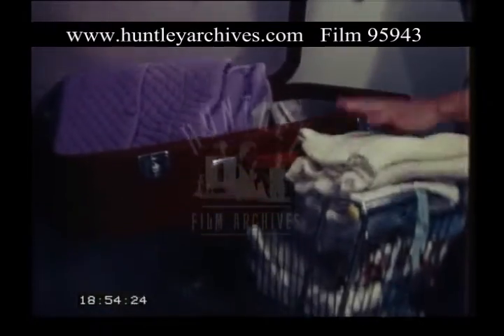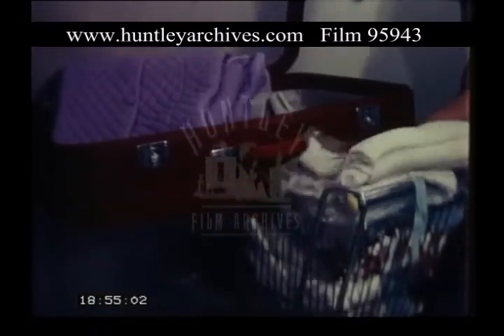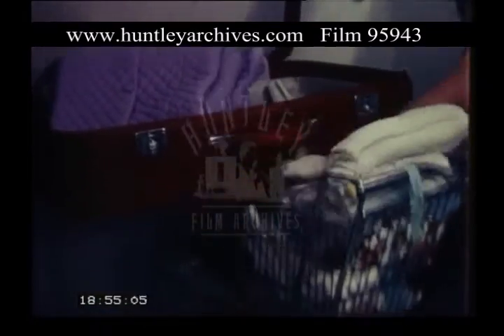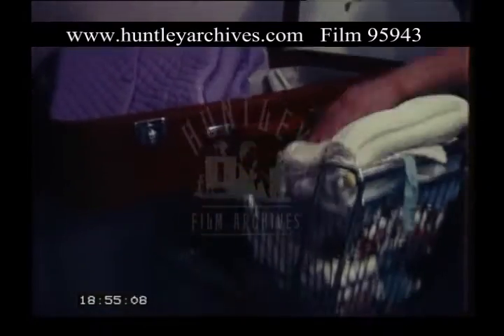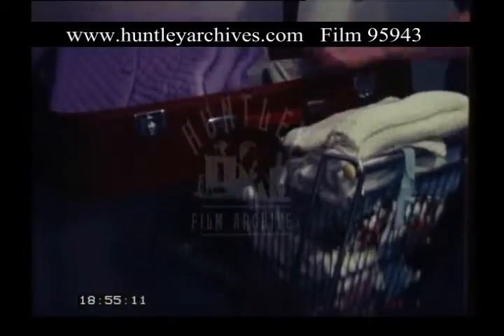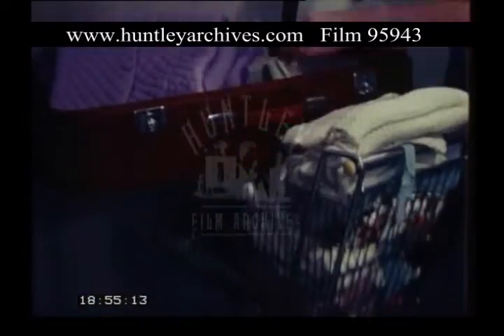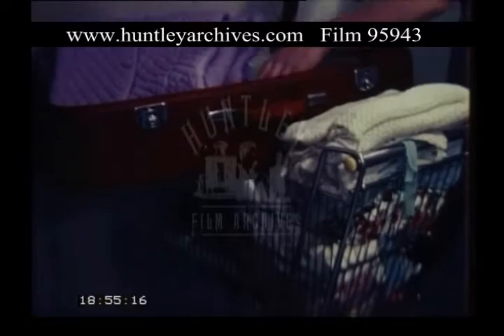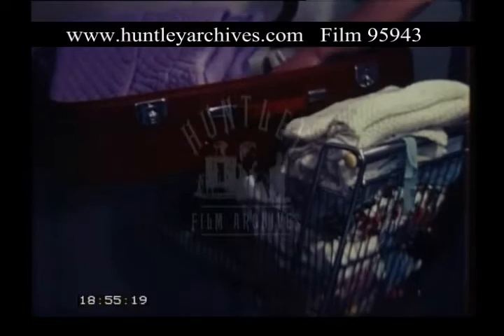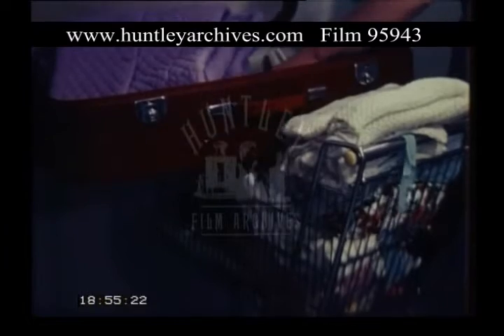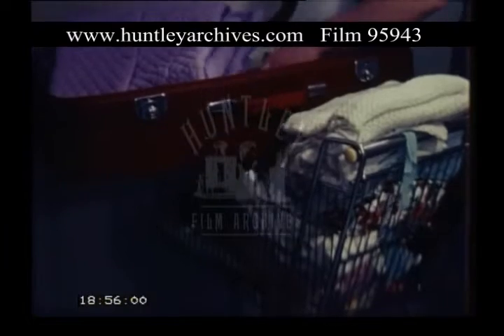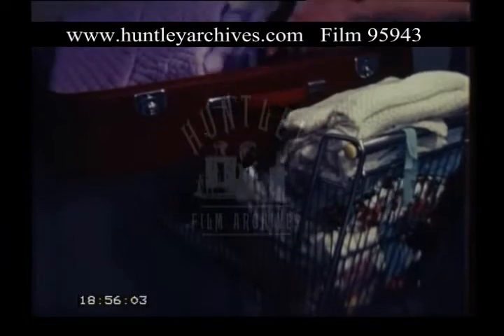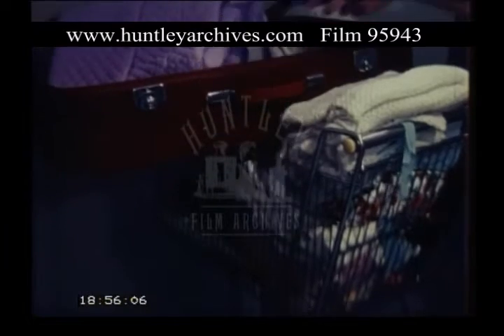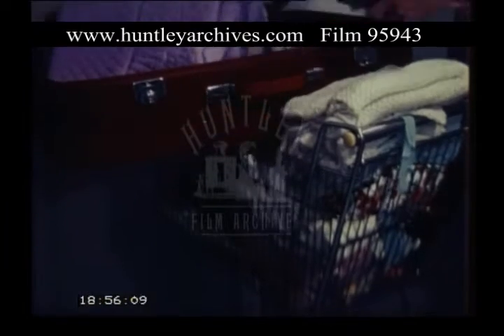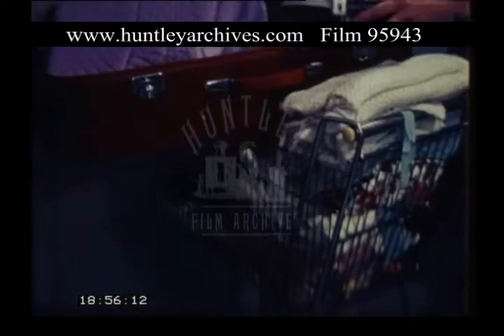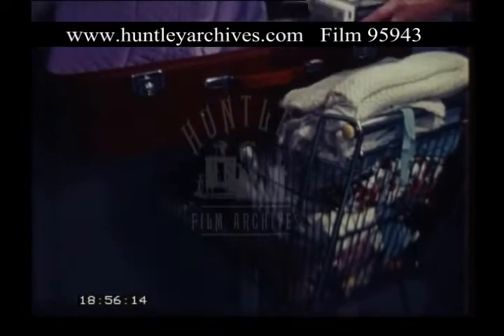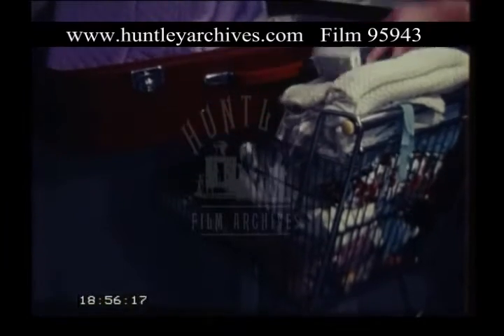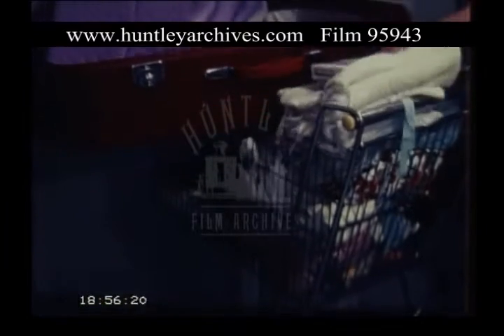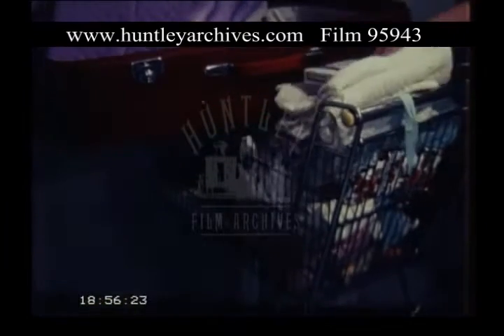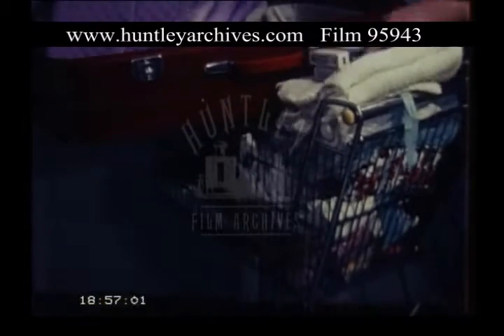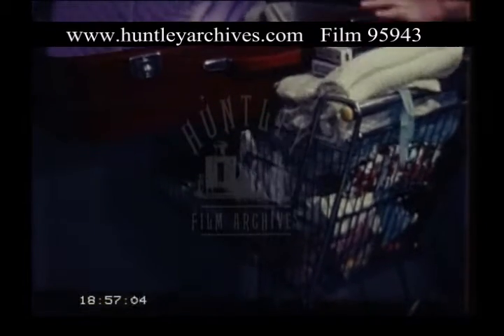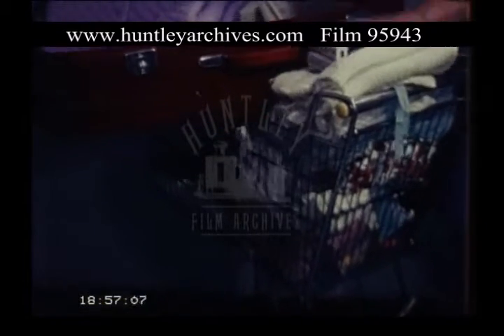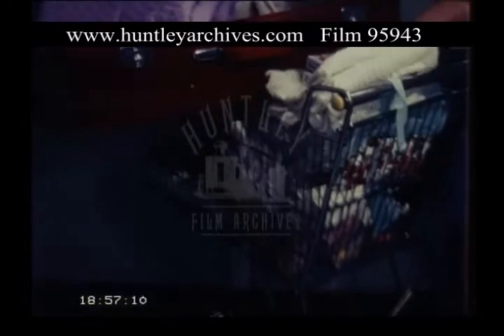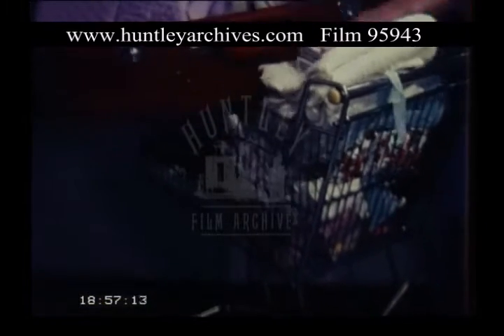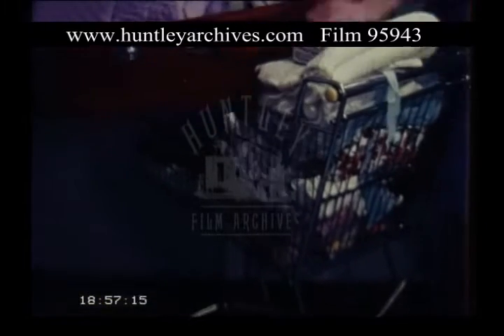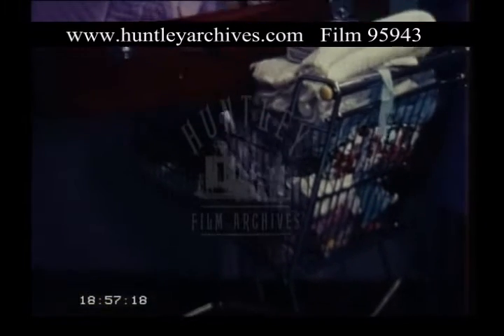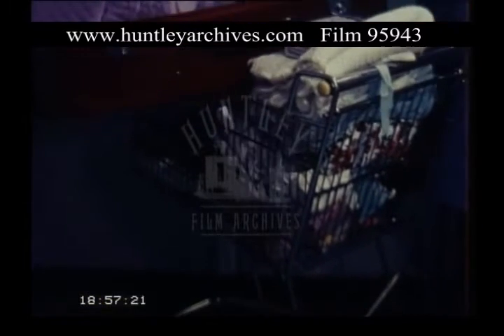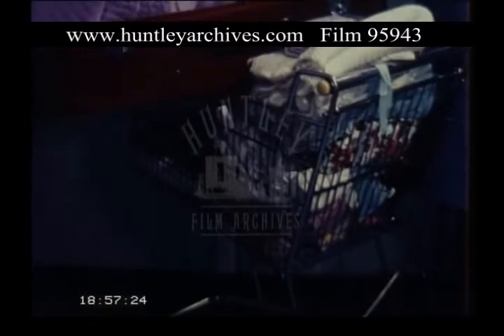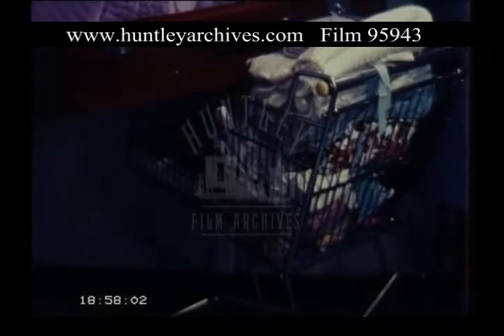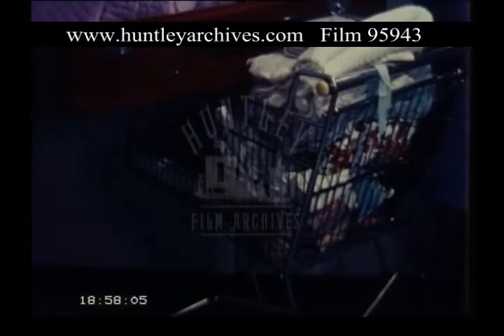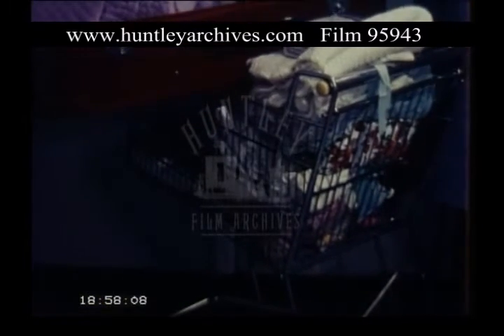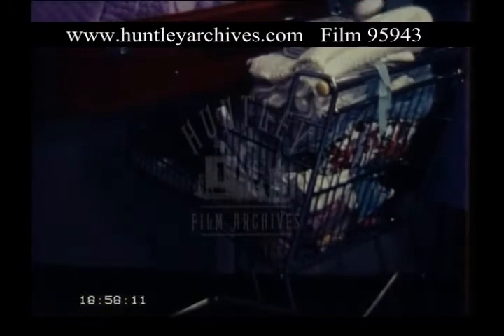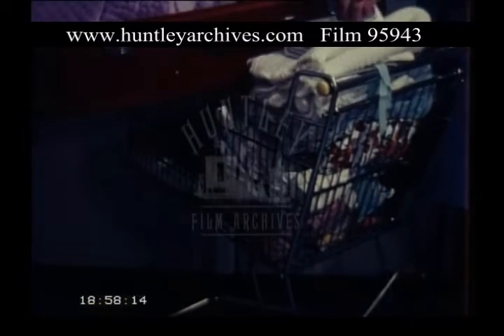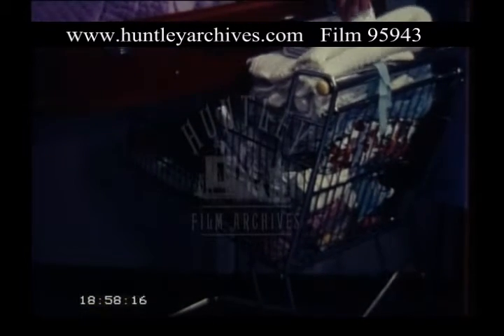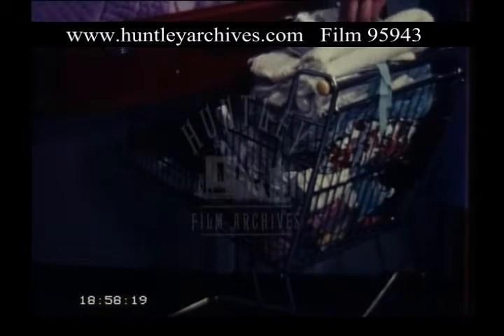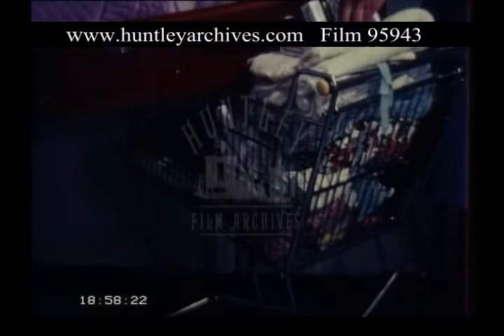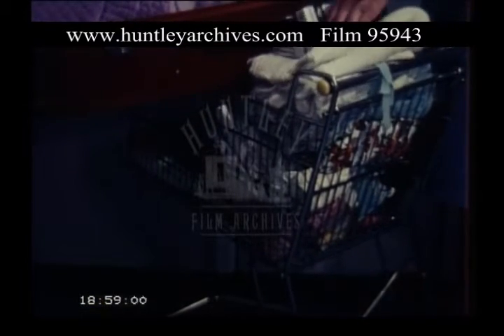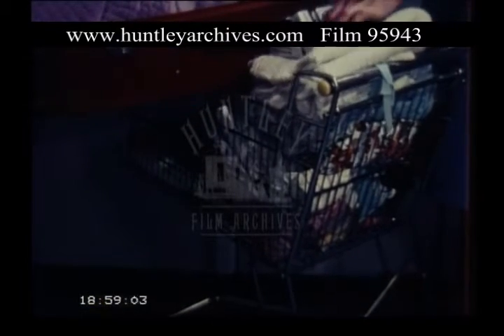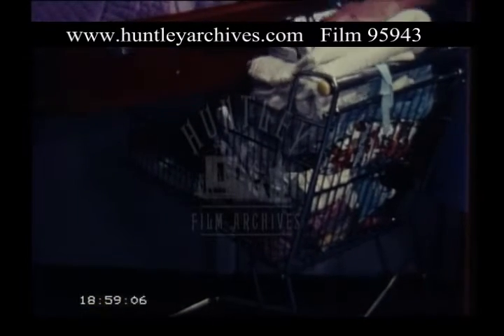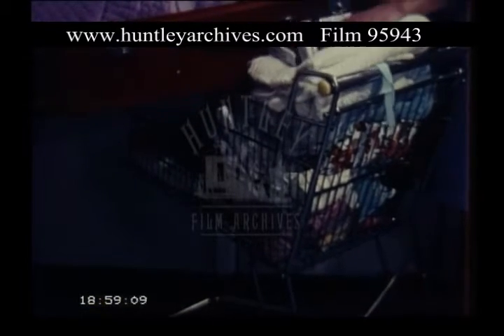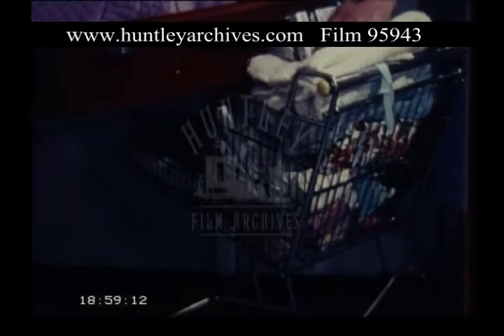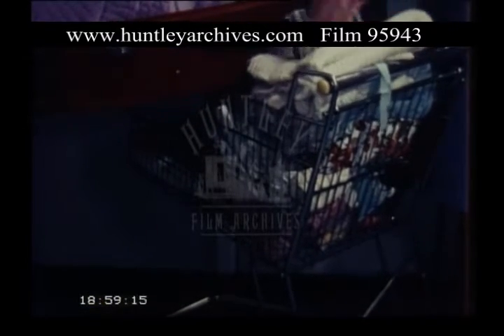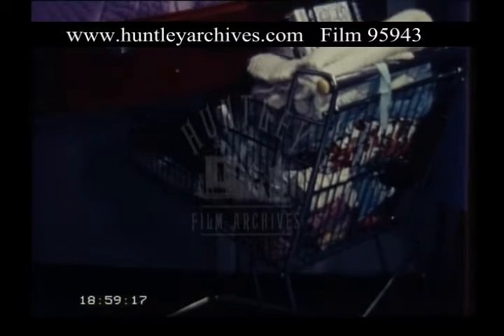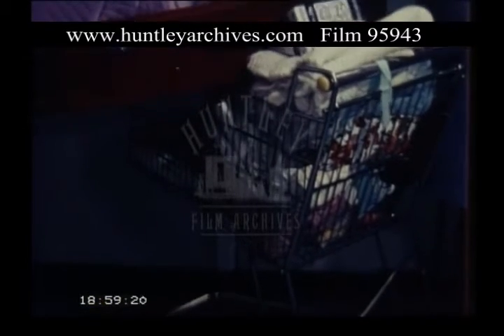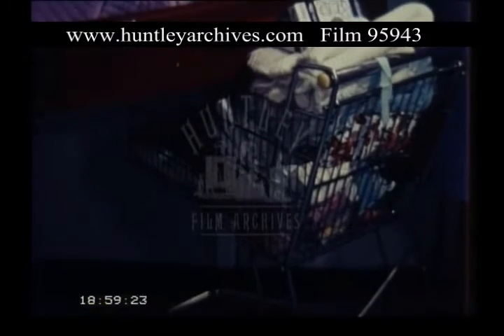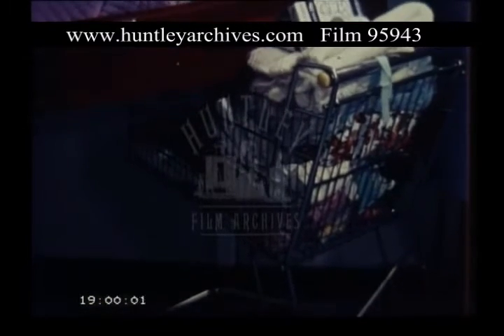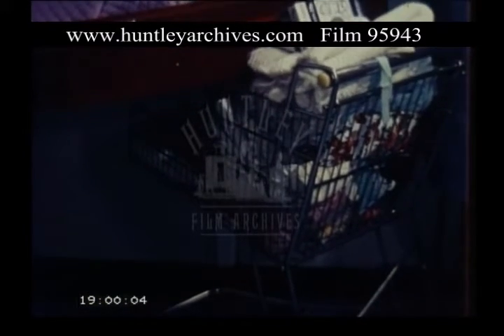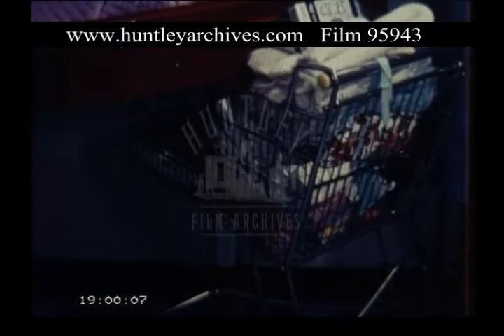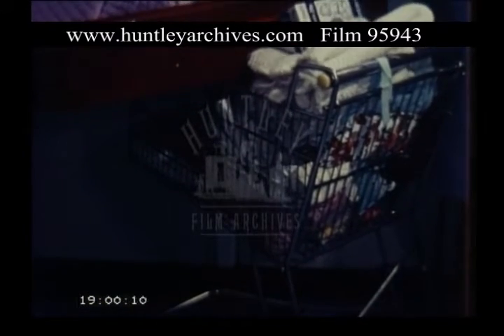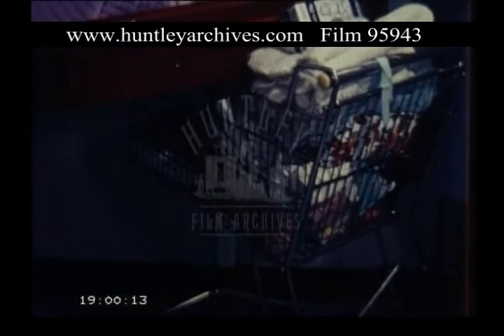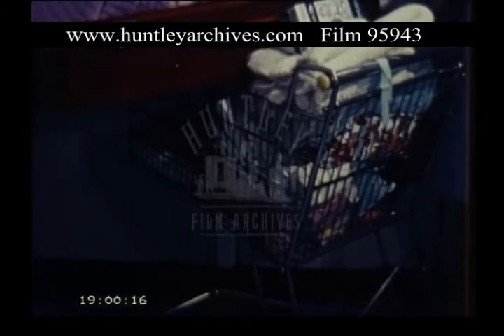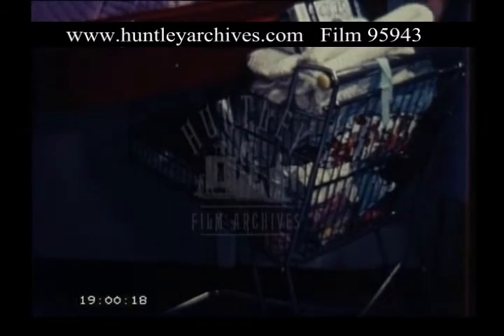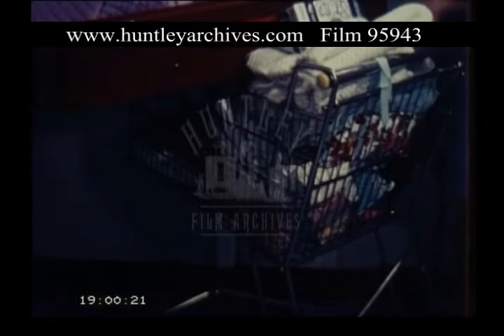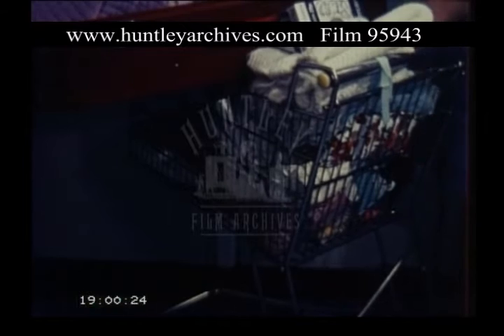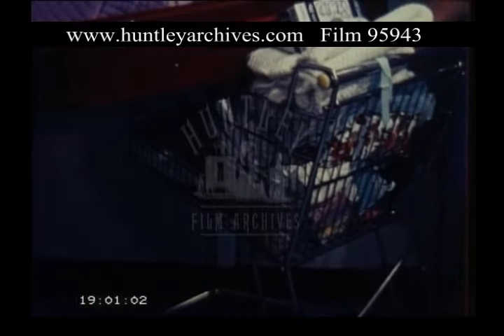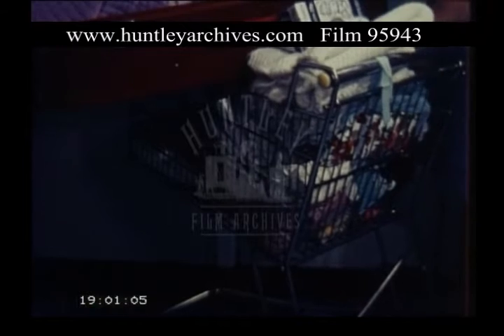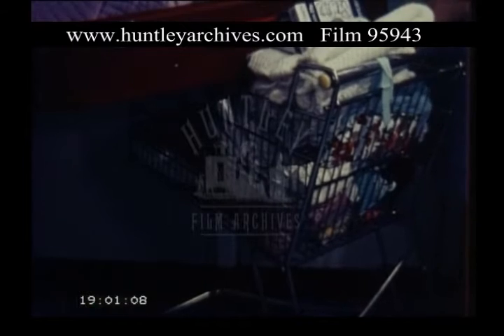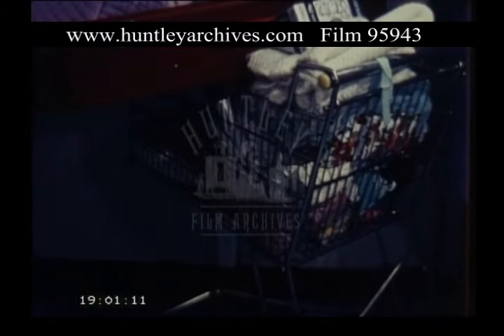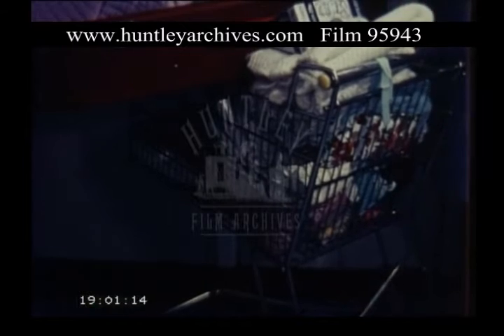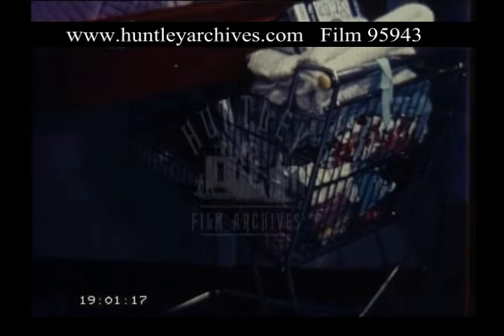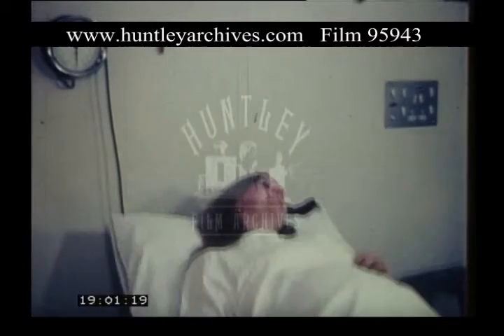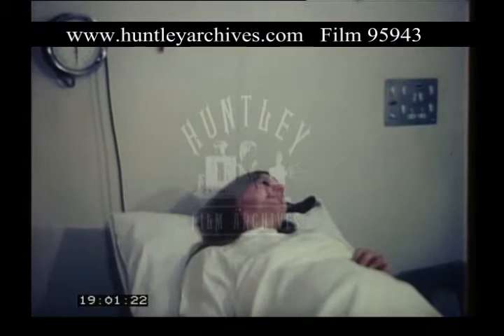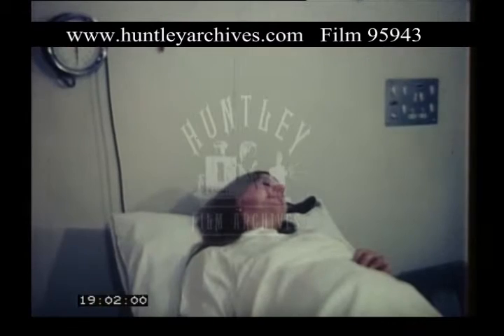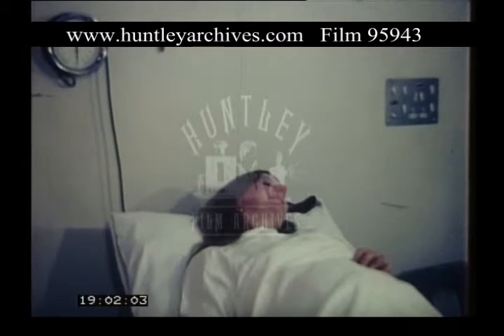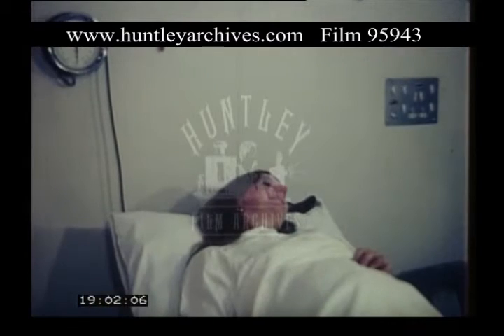Nurse will unpack your belongings from the case into the supermarket basket. You'll have been given a list of what you need to bring in with you.